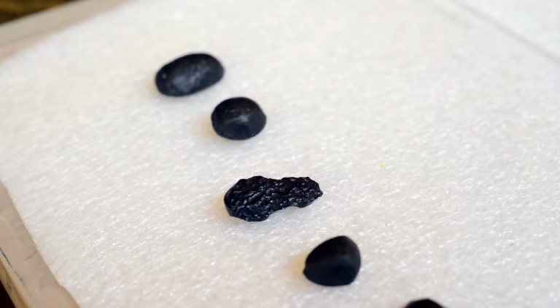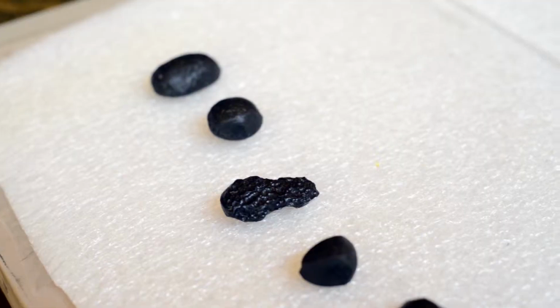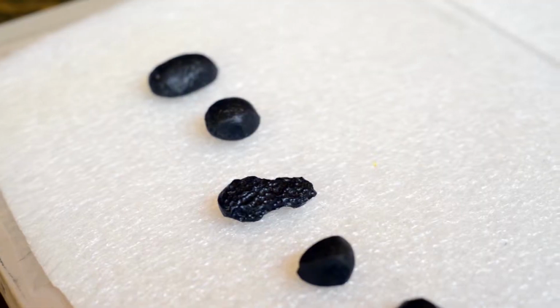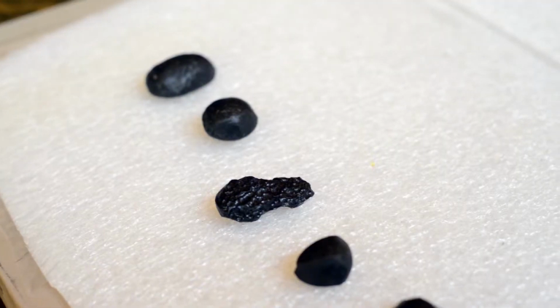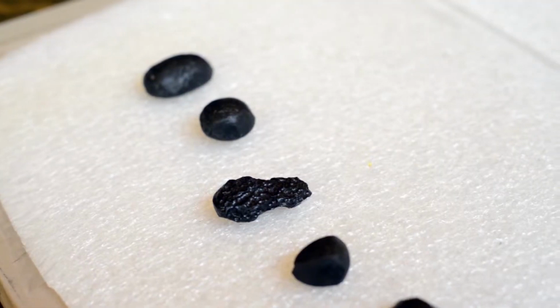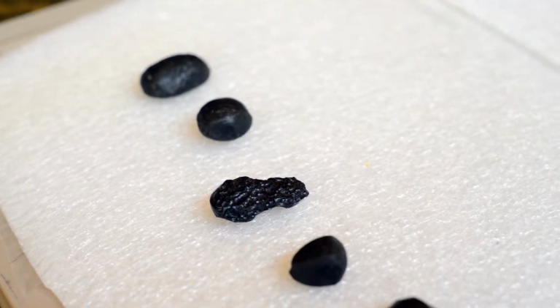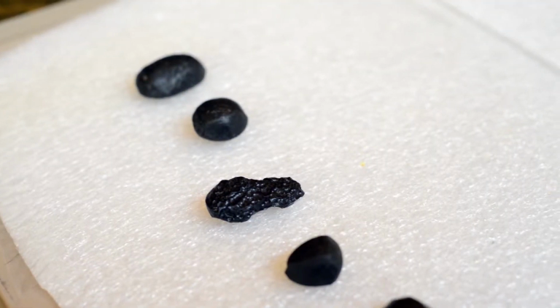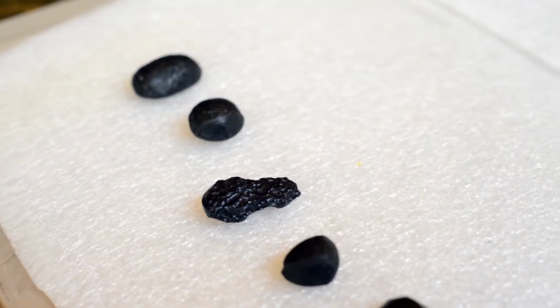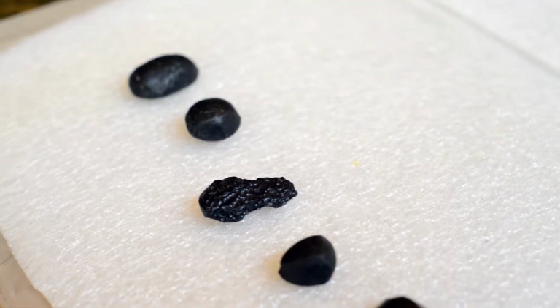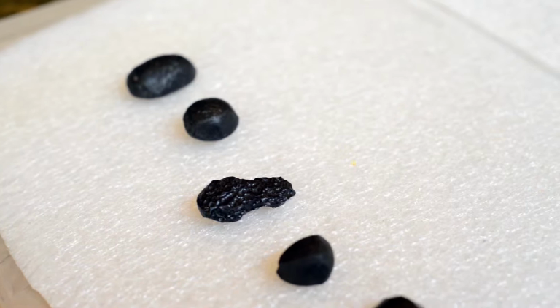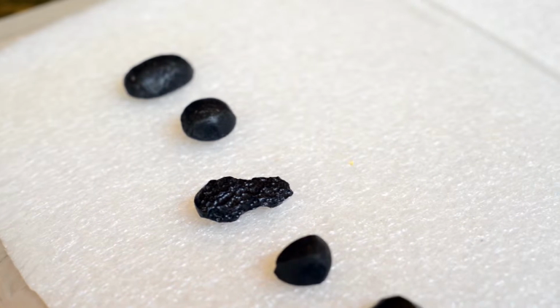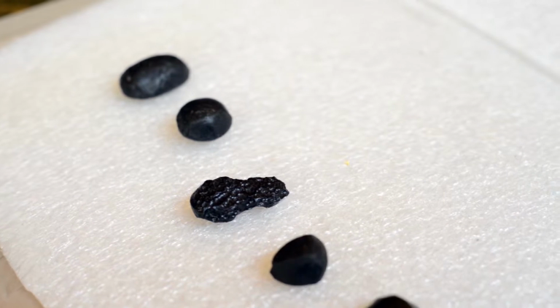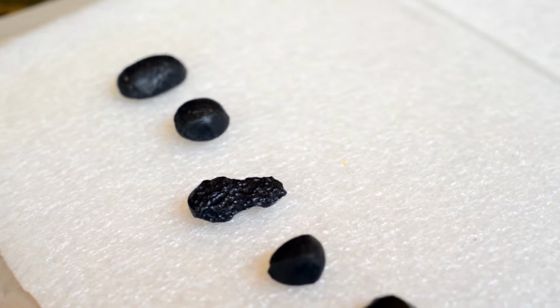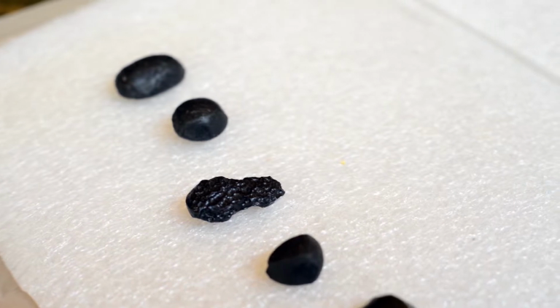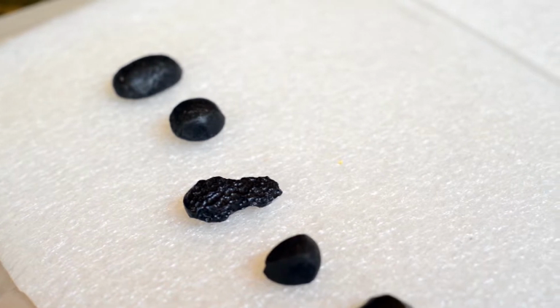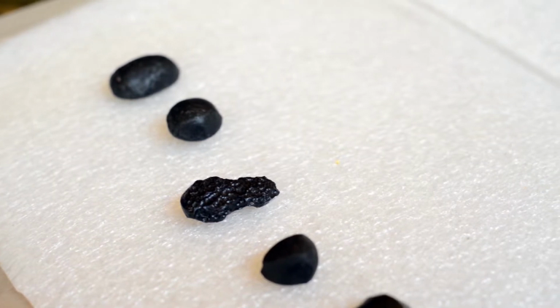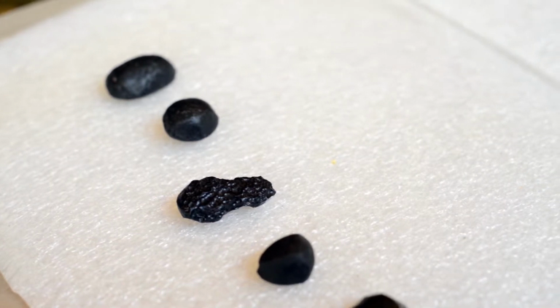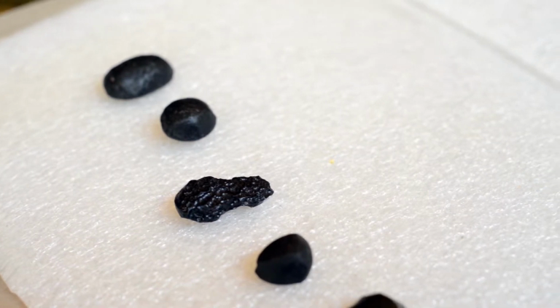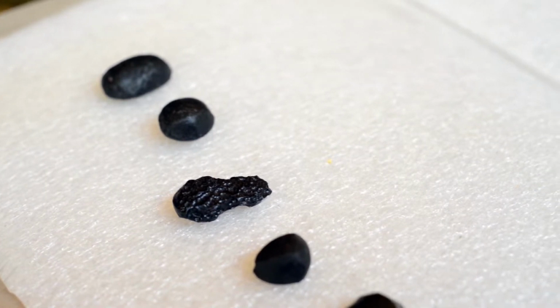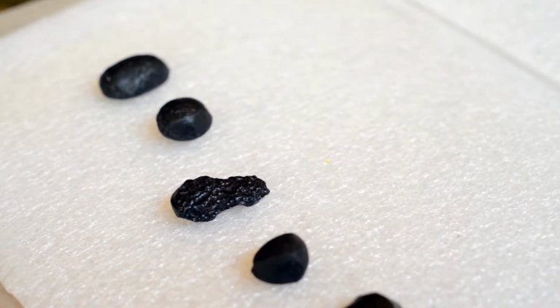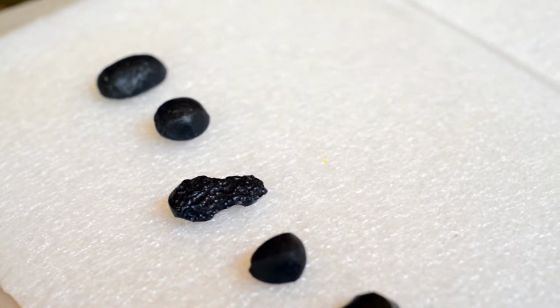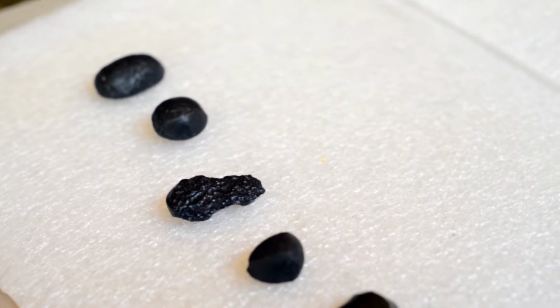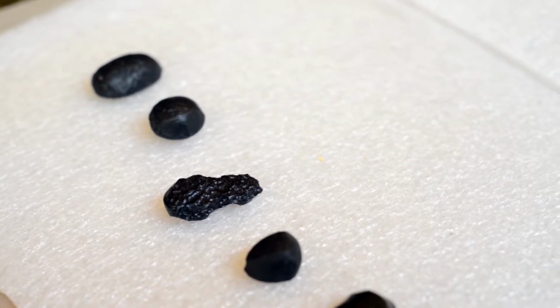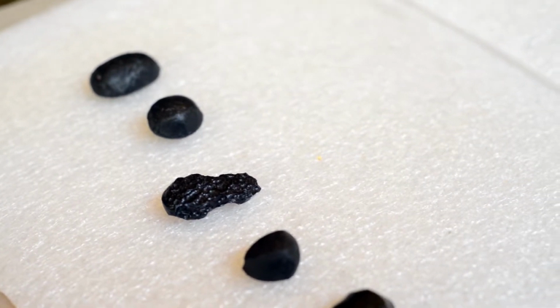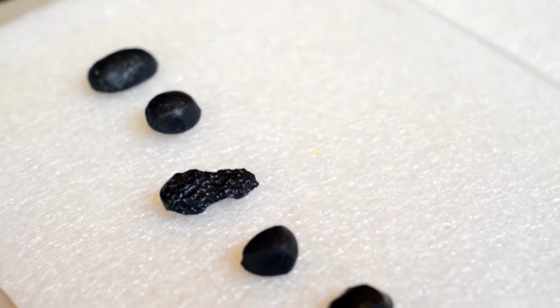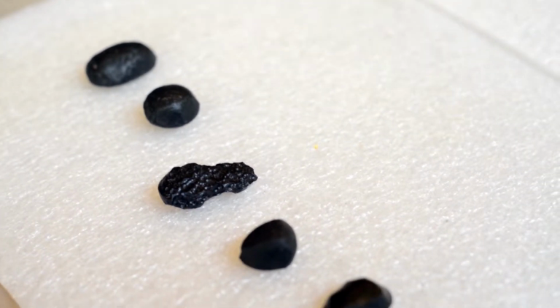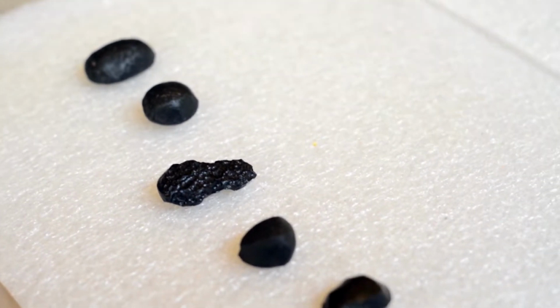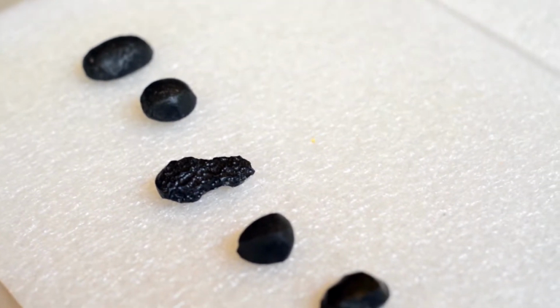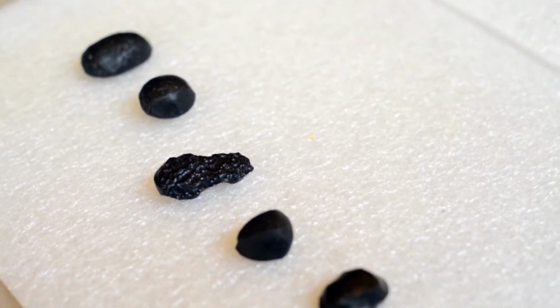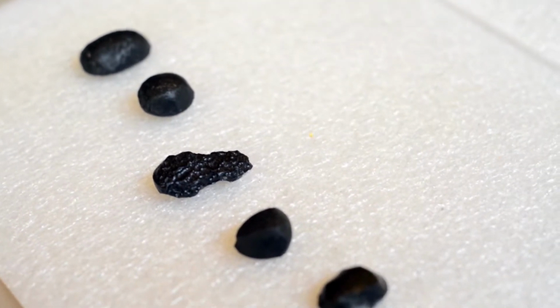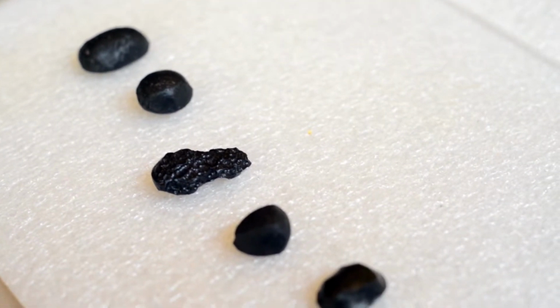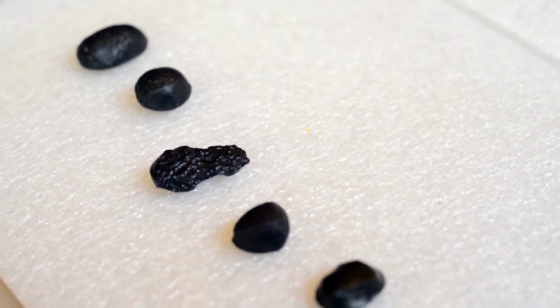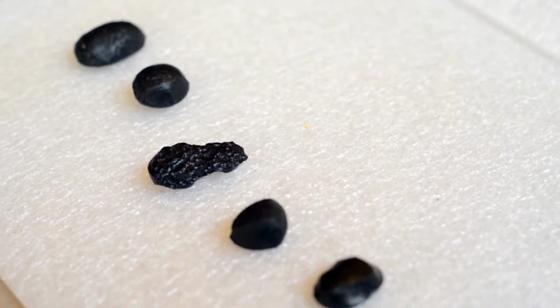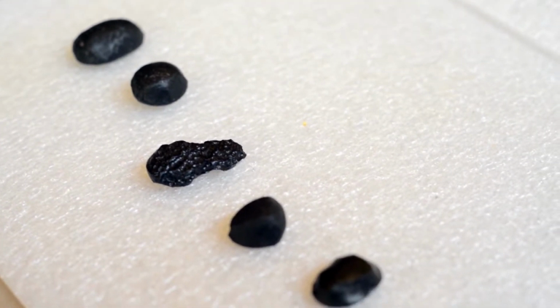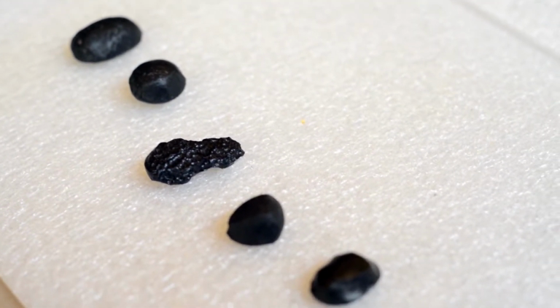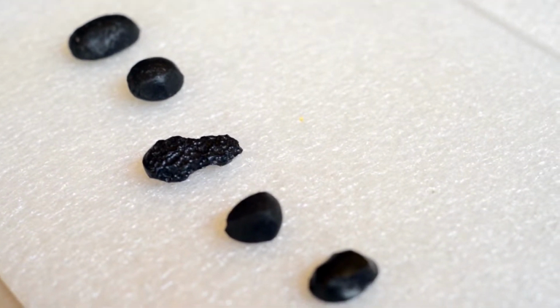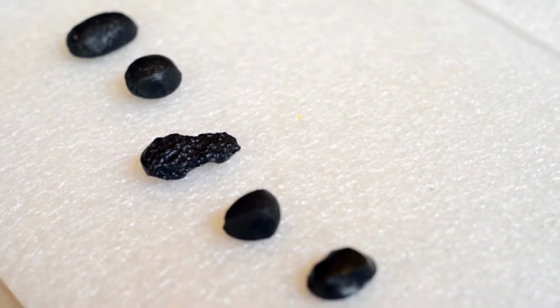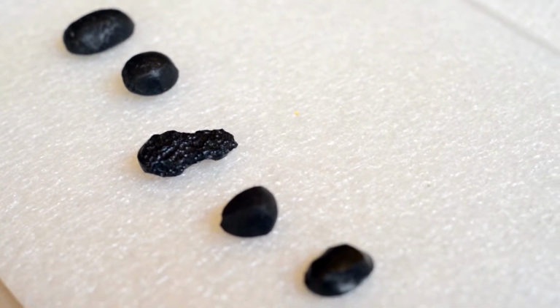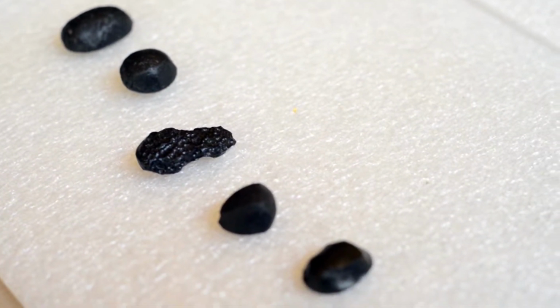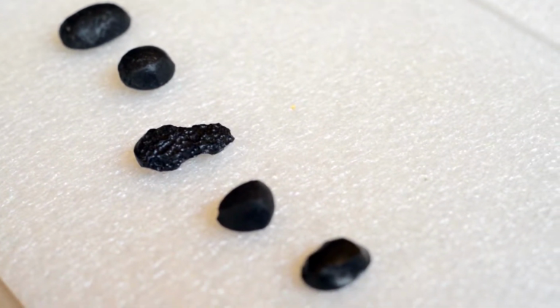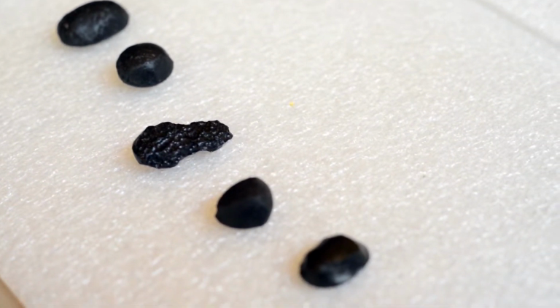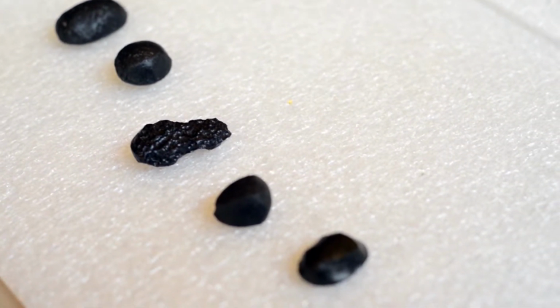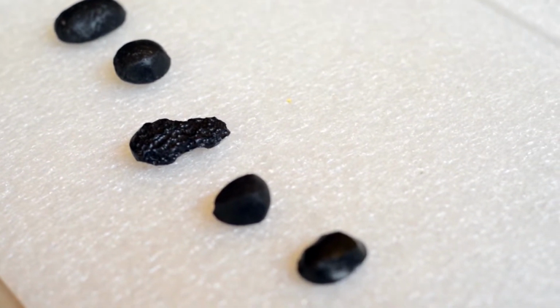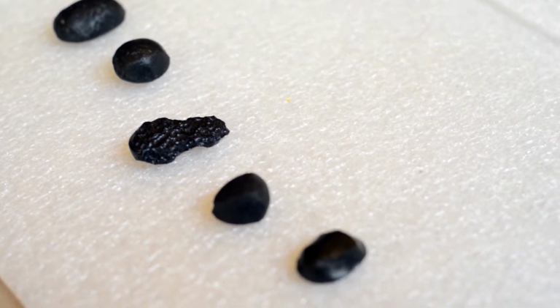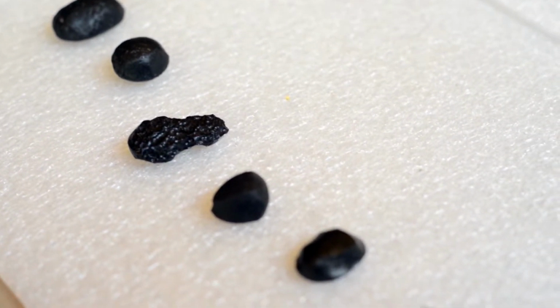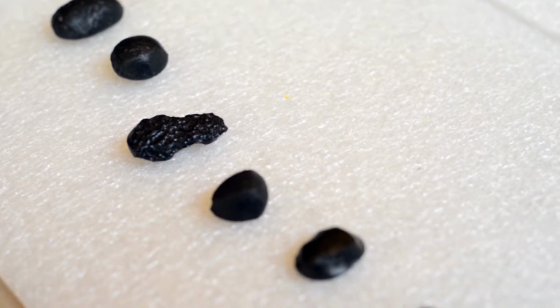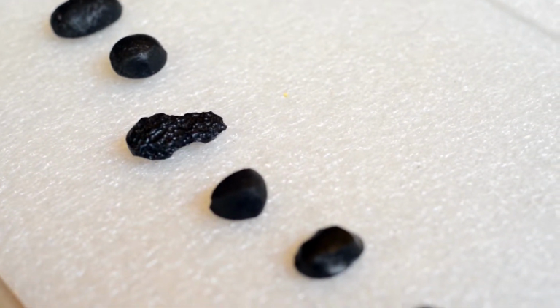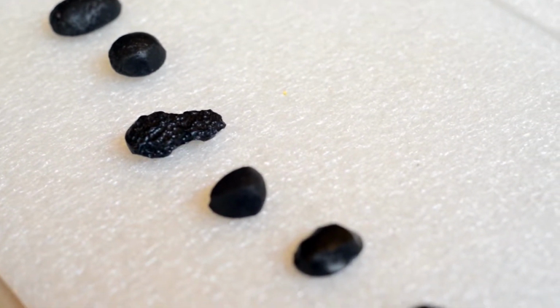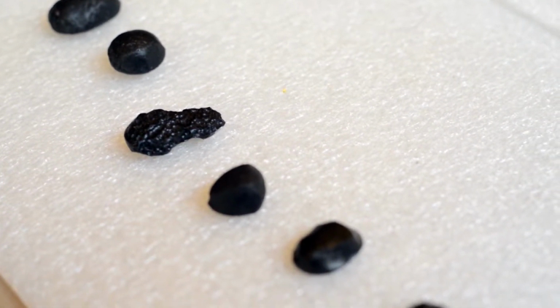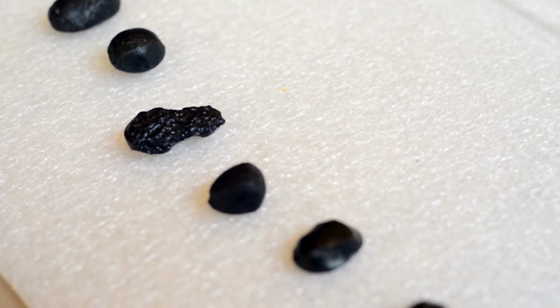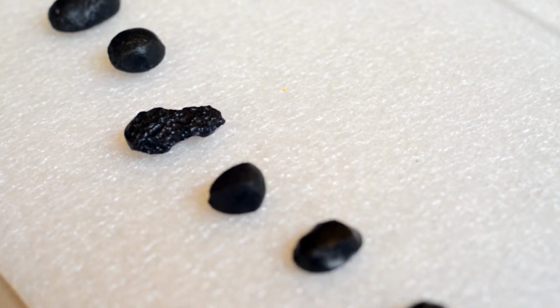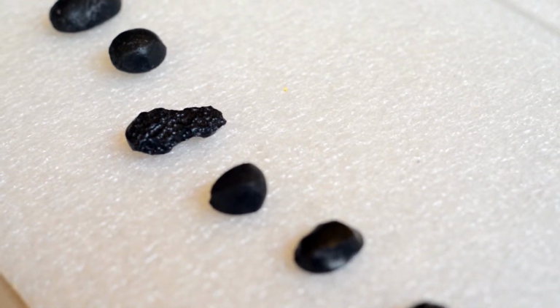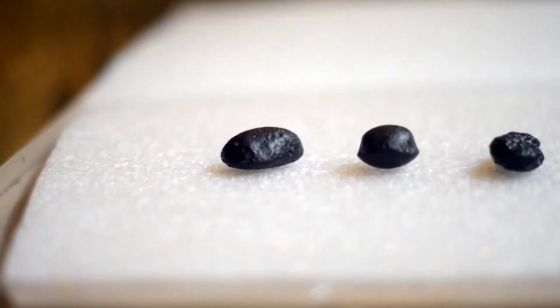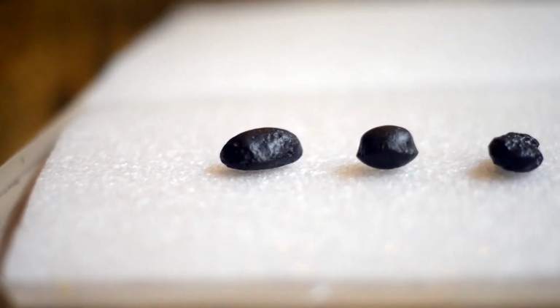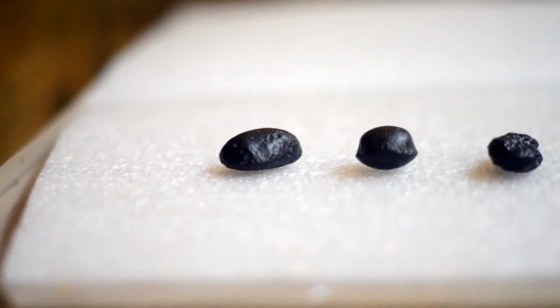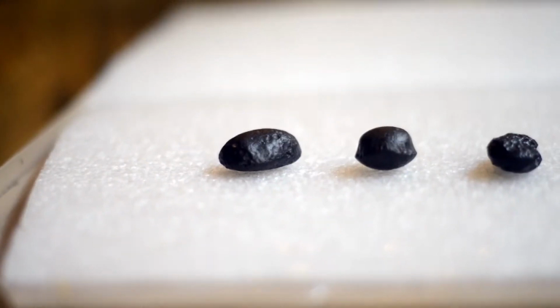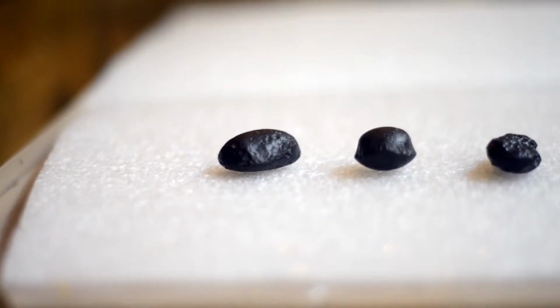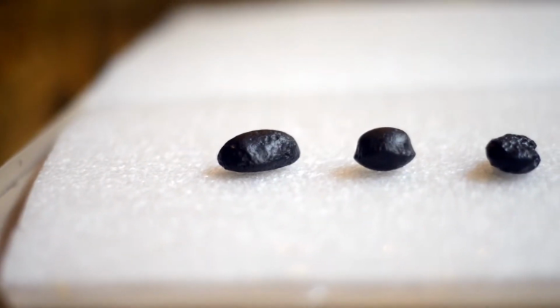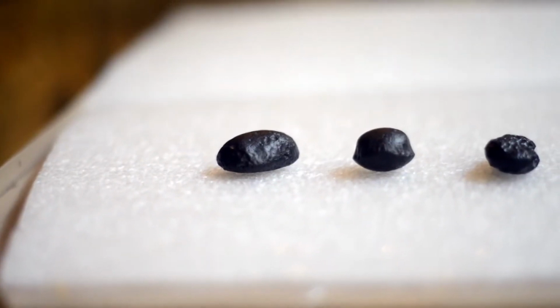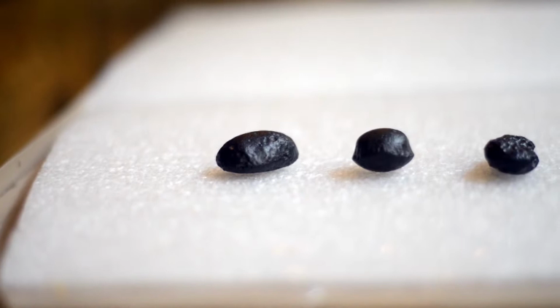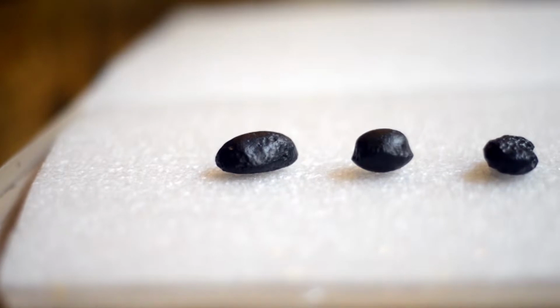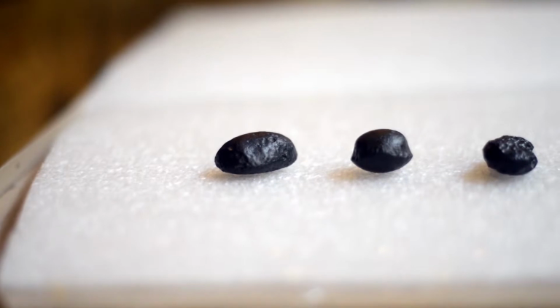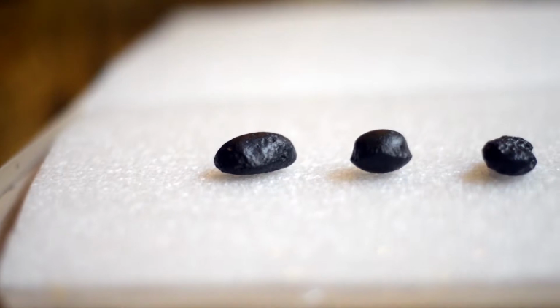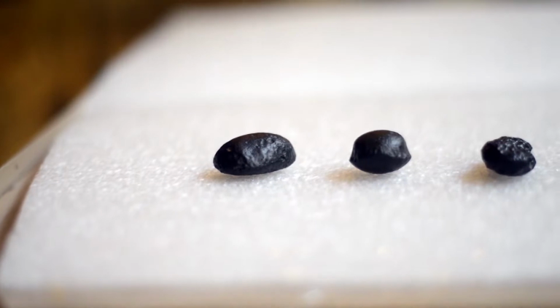In the 1950s, scientists thought tektites might have been formed when a meteorite struck the moon and material passed through the Earth's atmosphere.